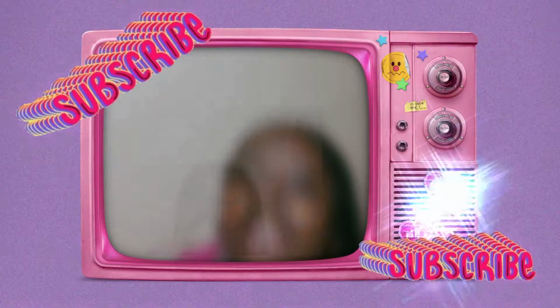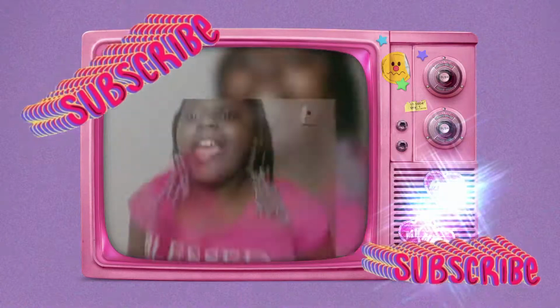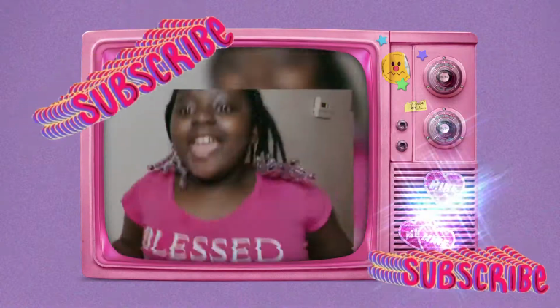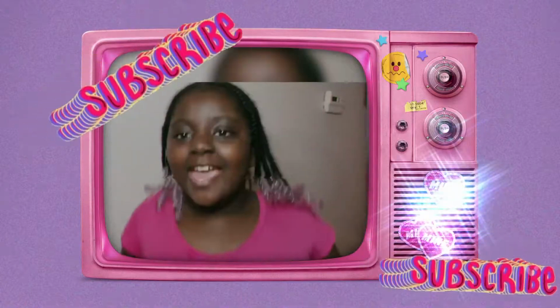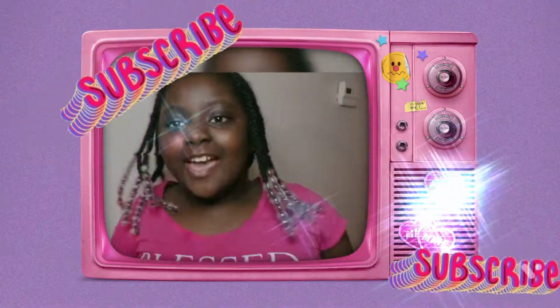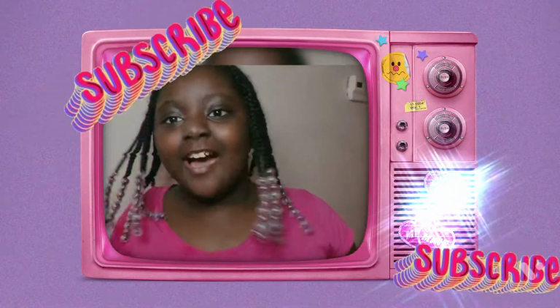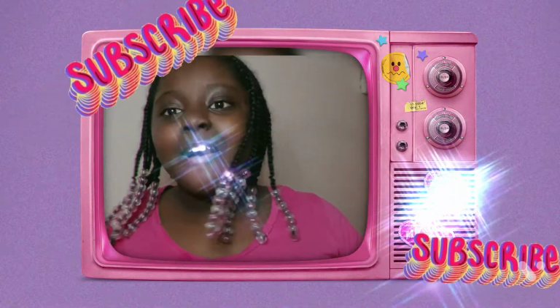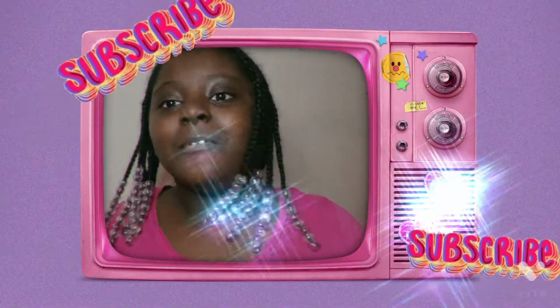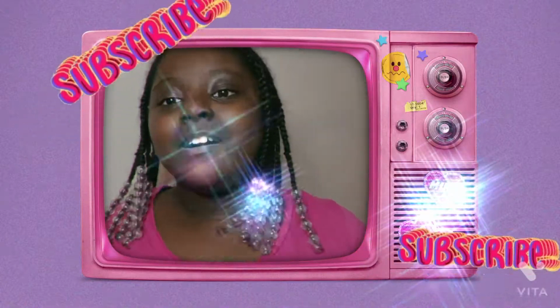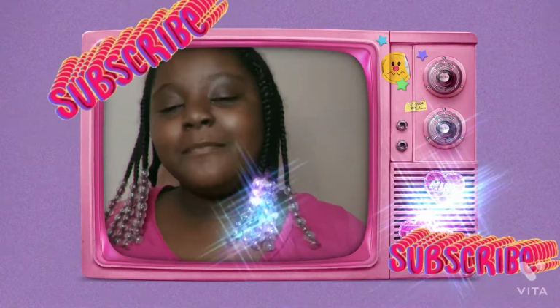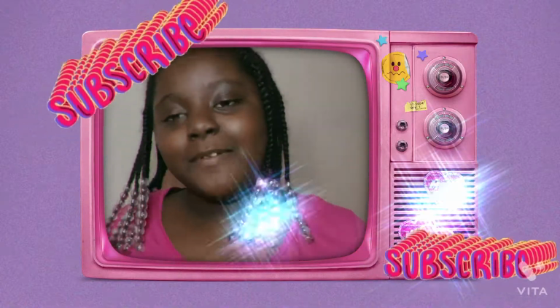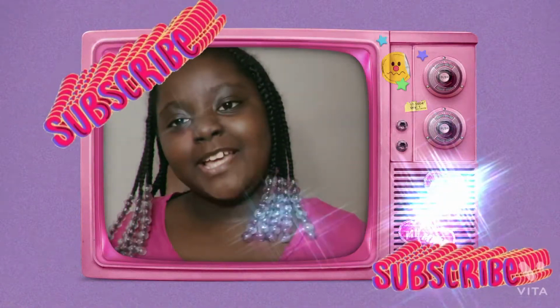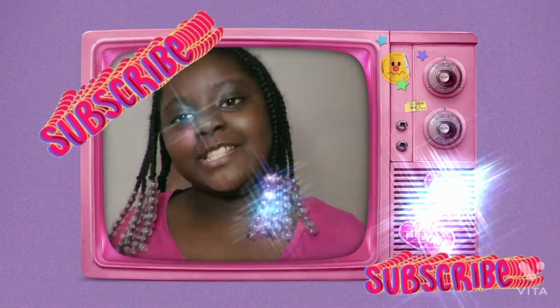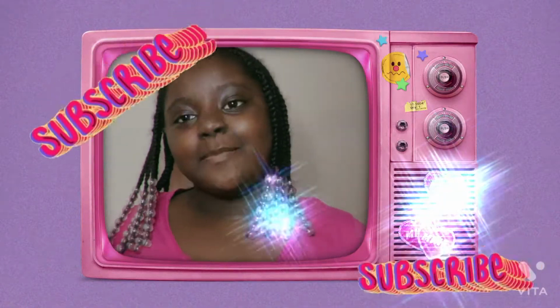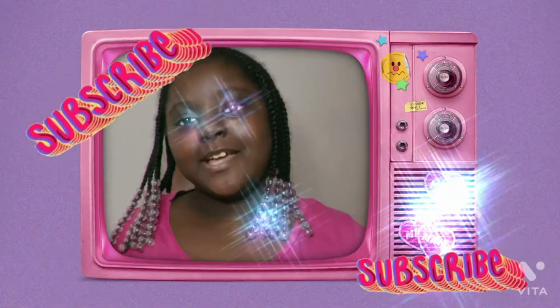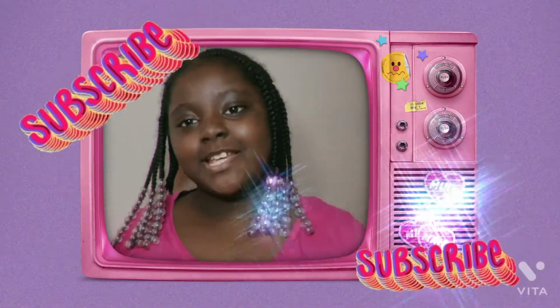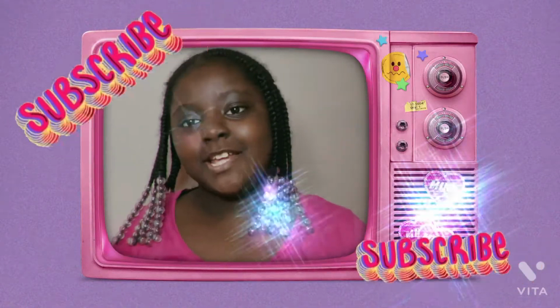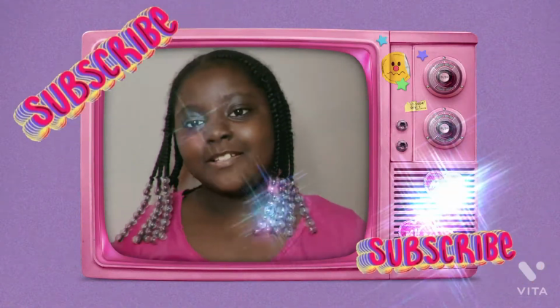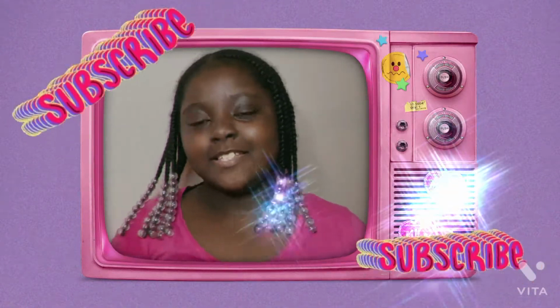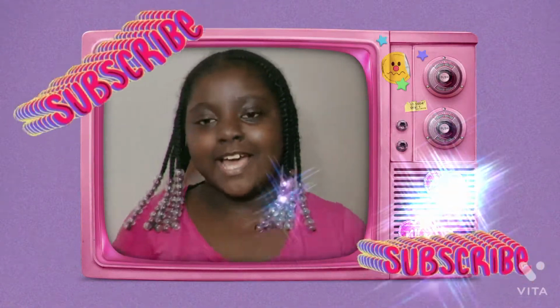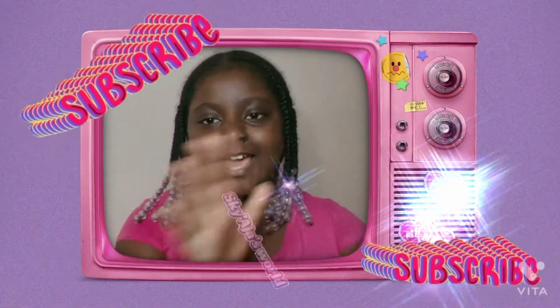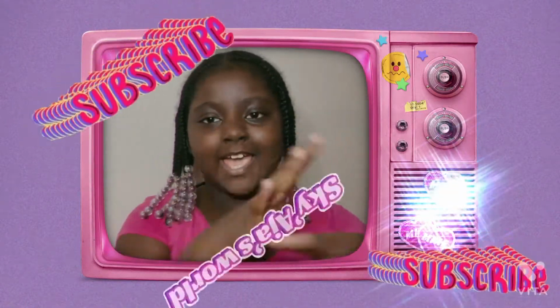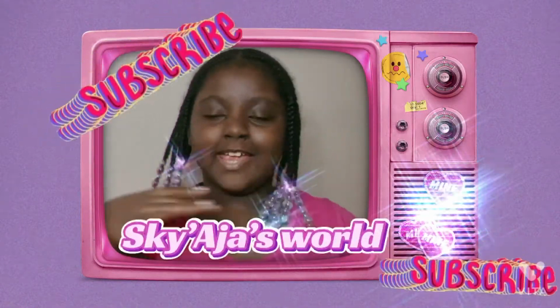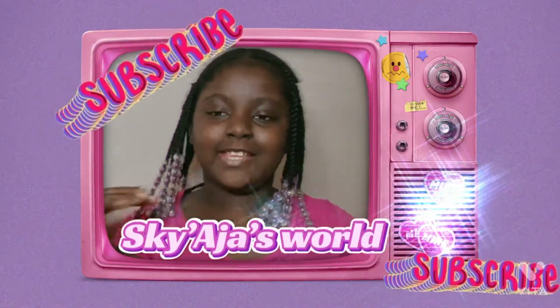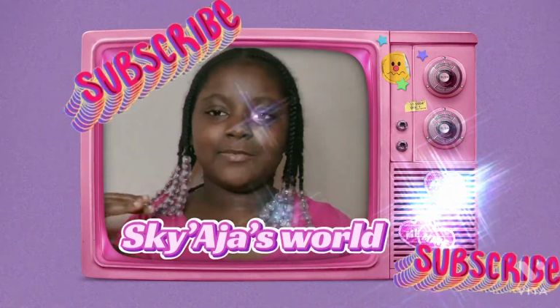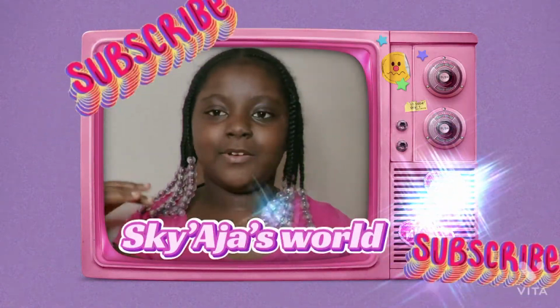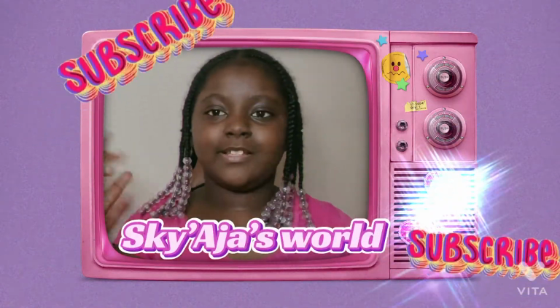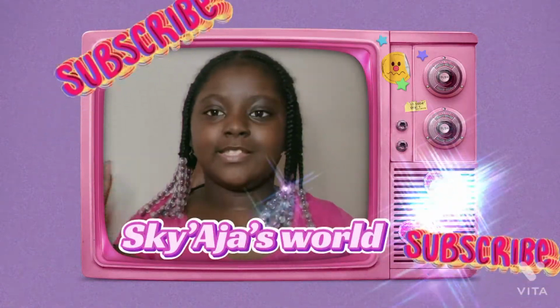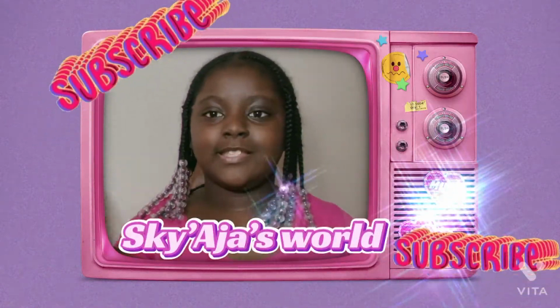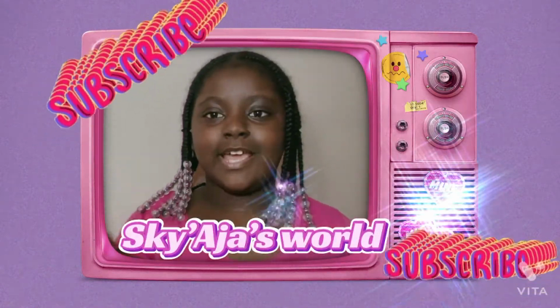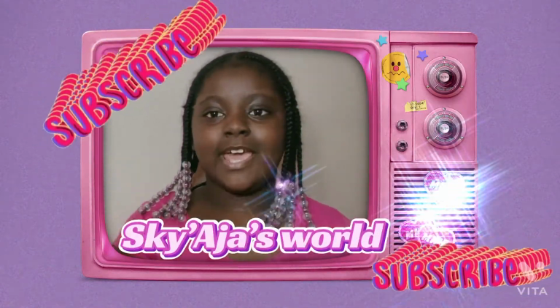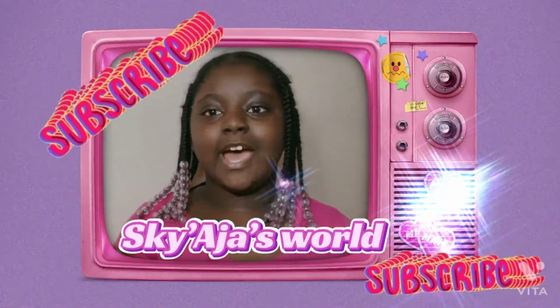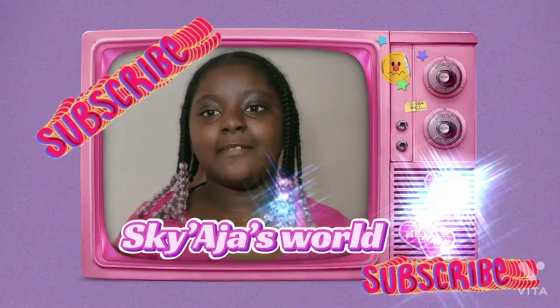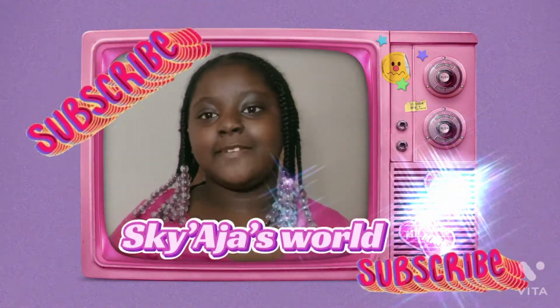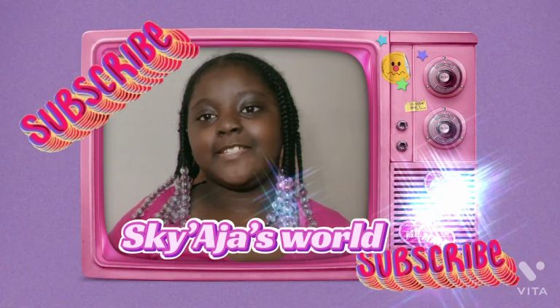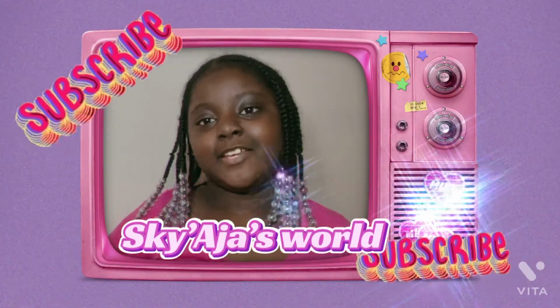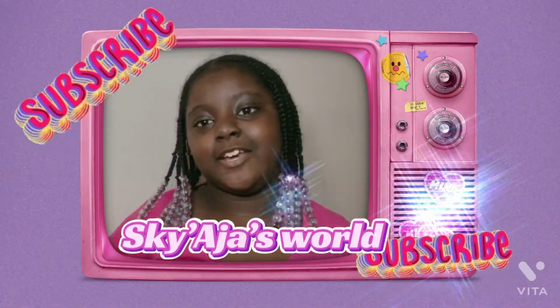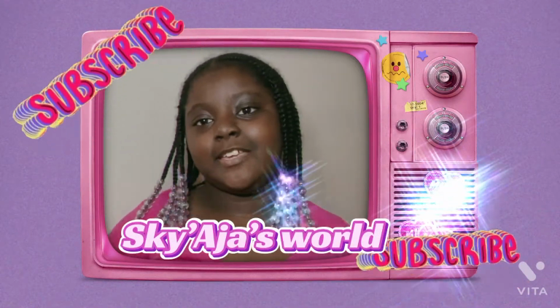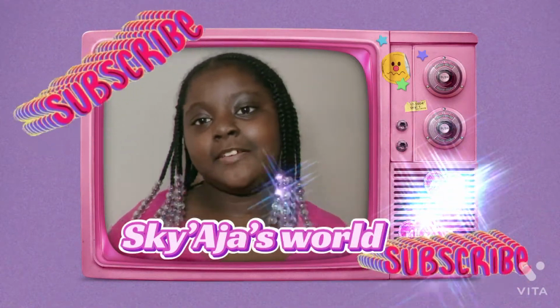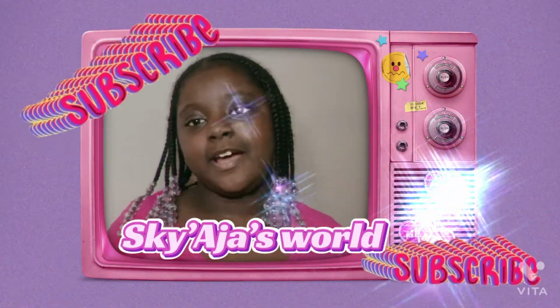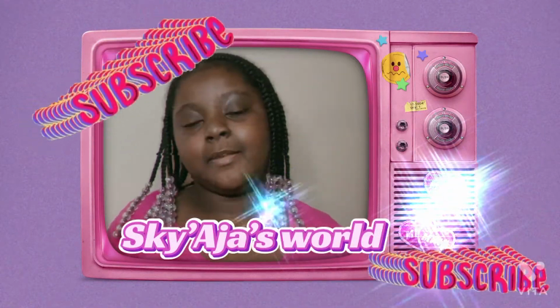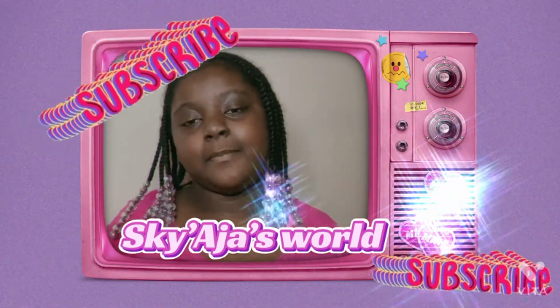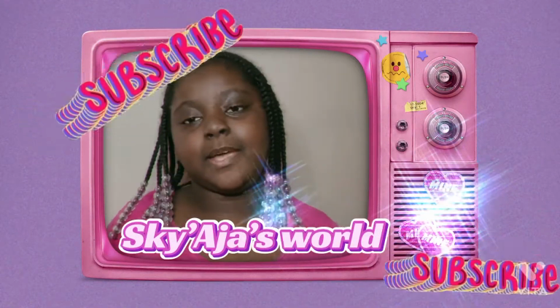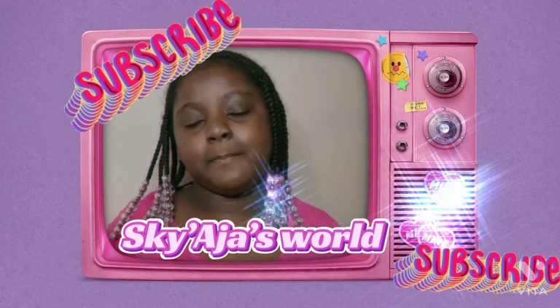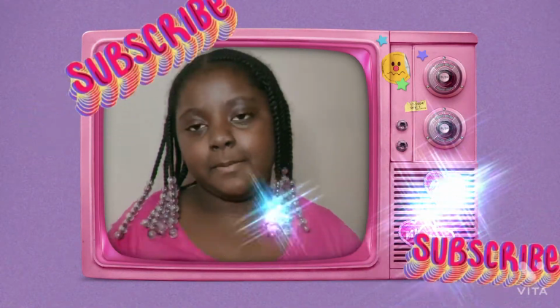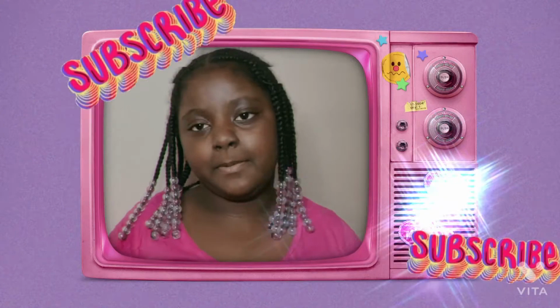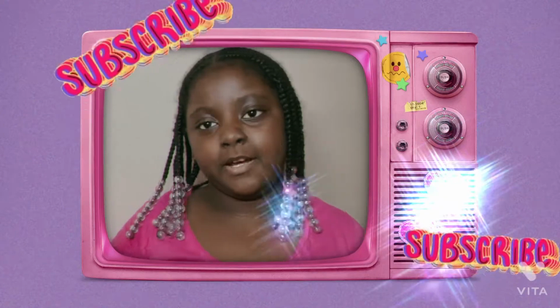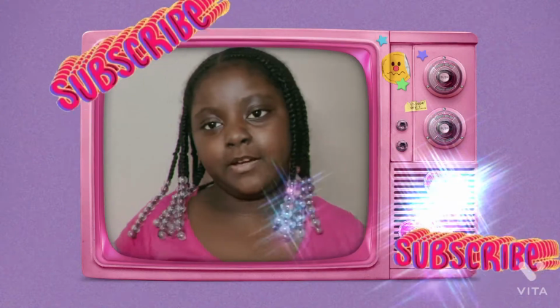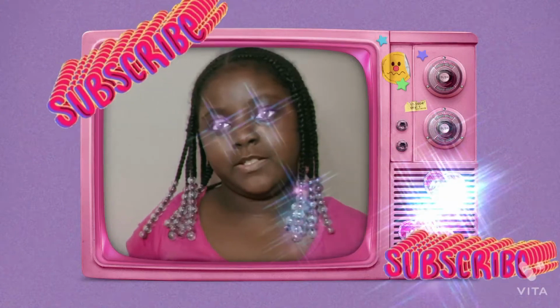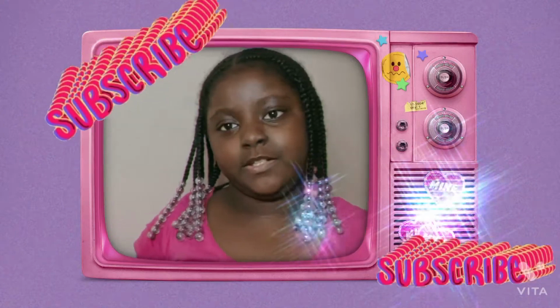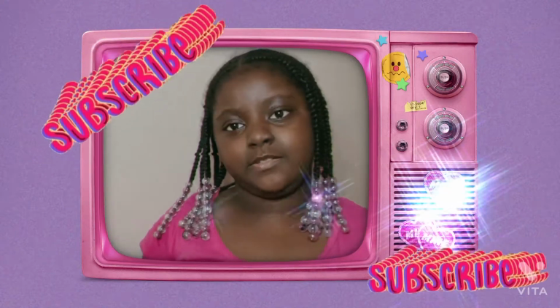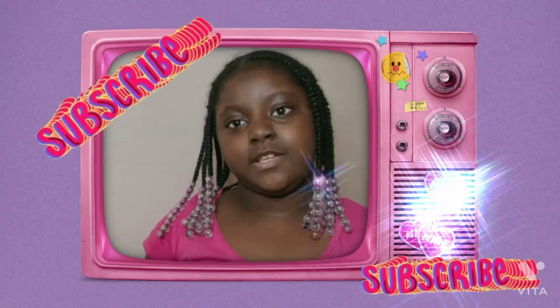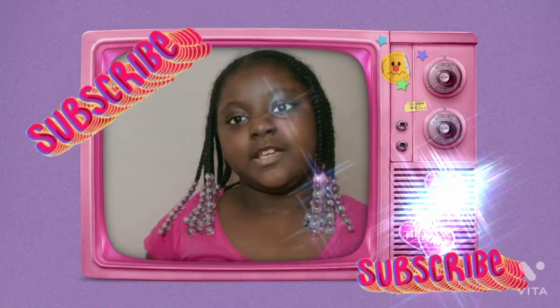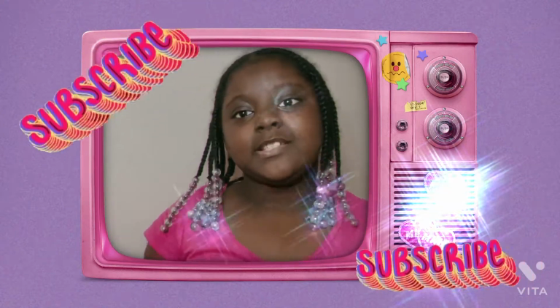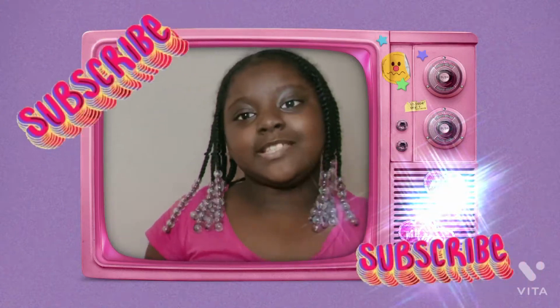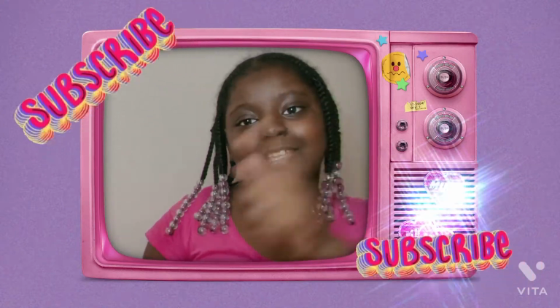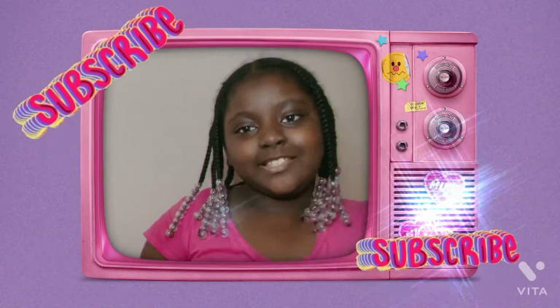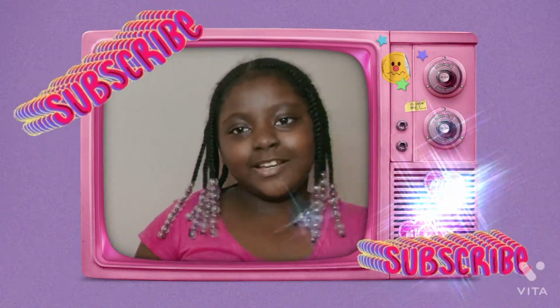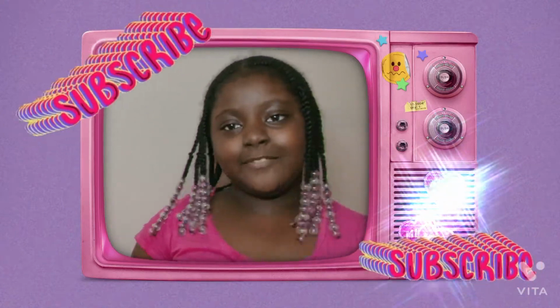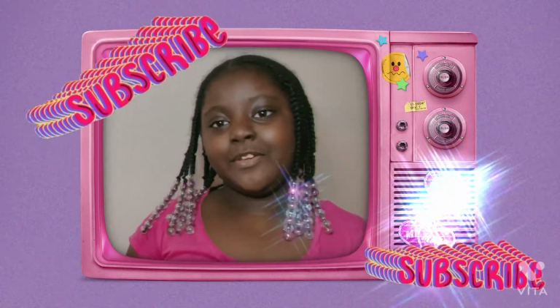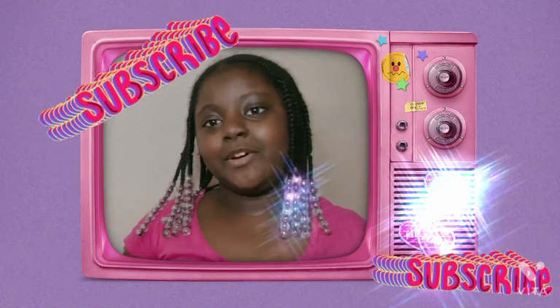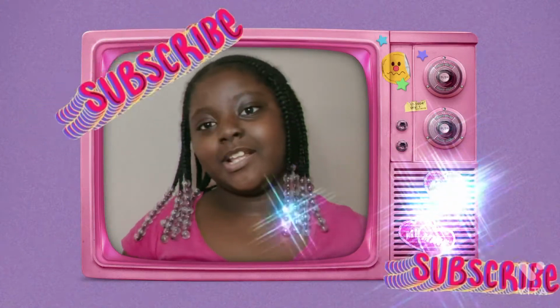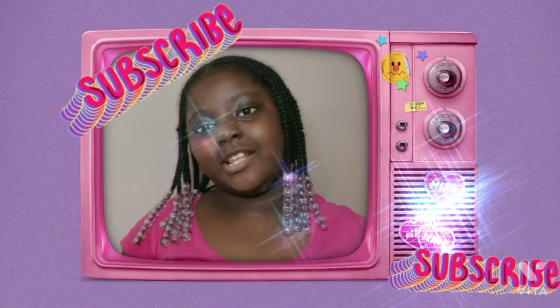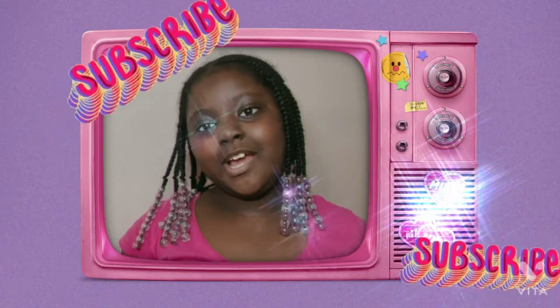Hey y'all! Welcome back to my channel, Scott H1. Today I'll be showing you how to make baby doll juice. Stay tuned if you want to learn.